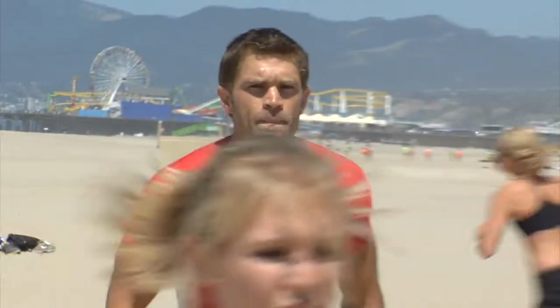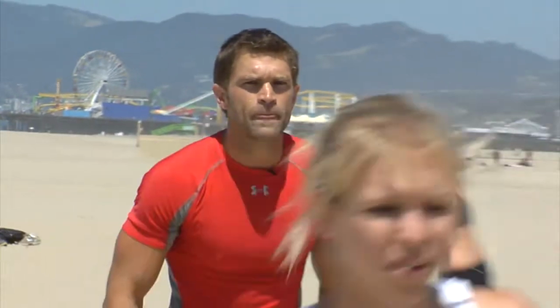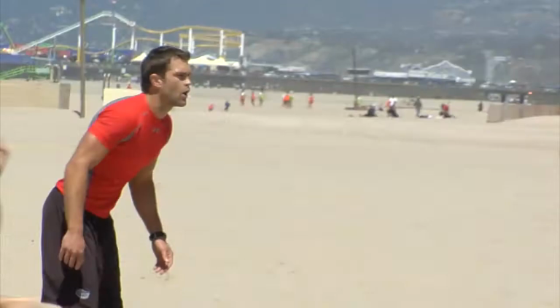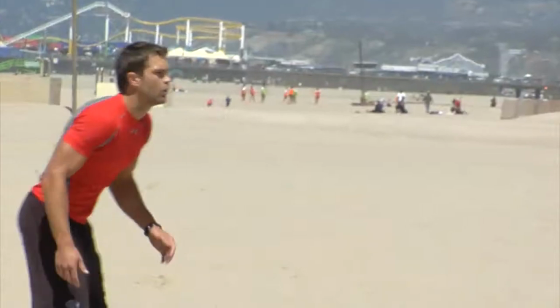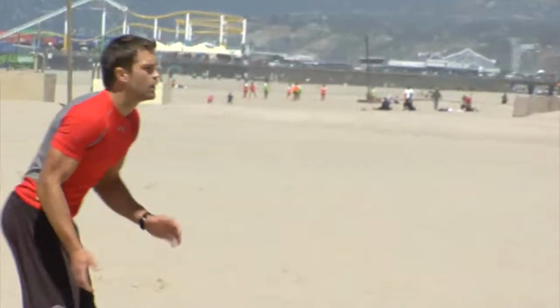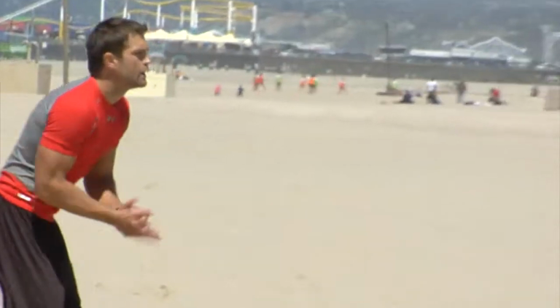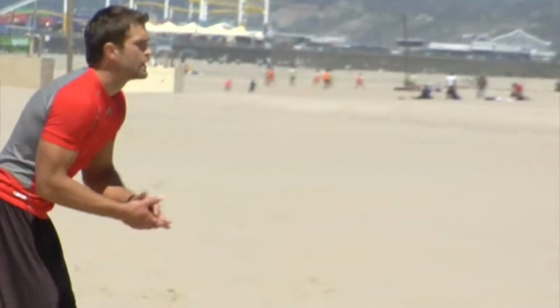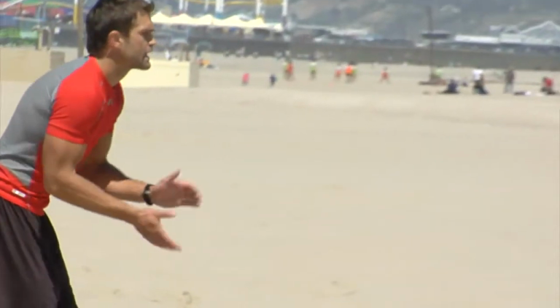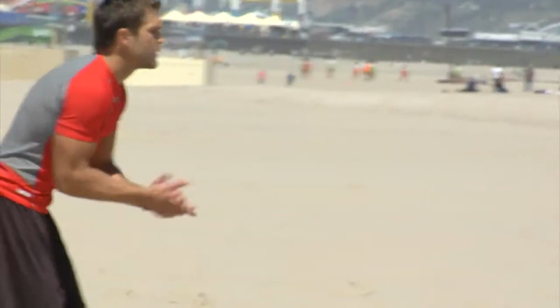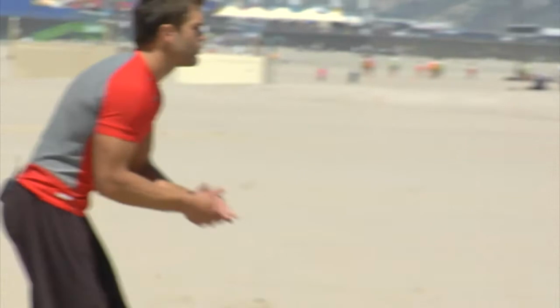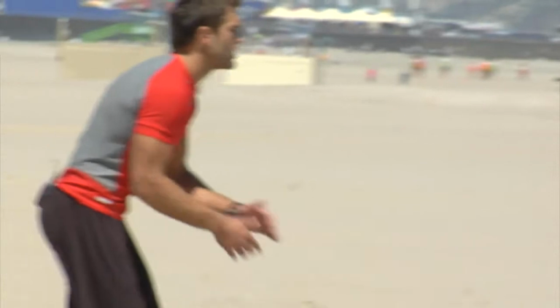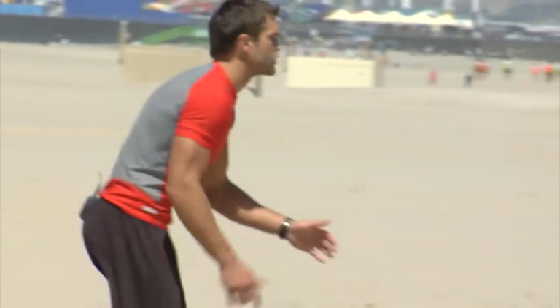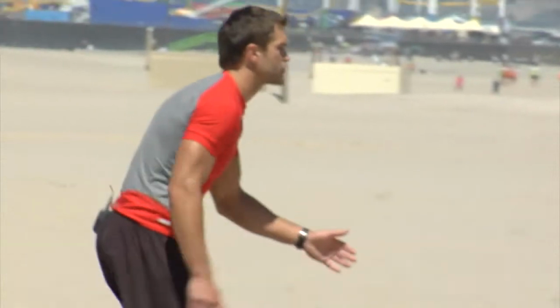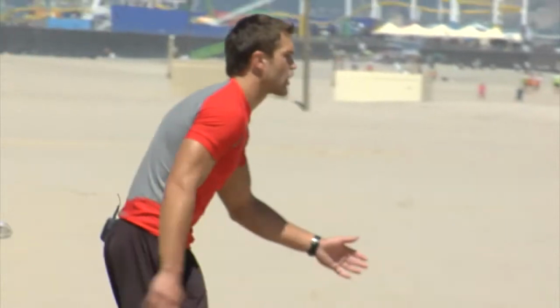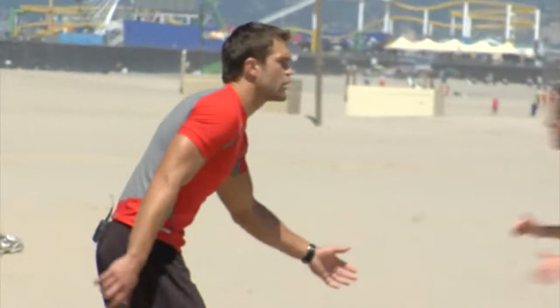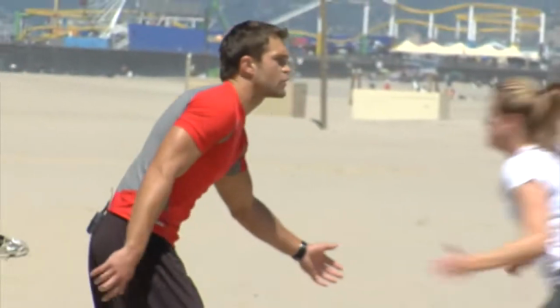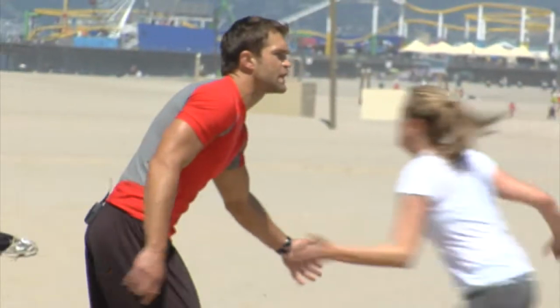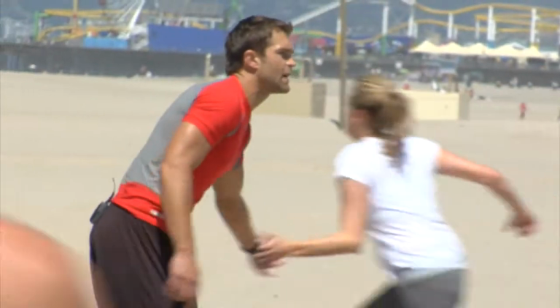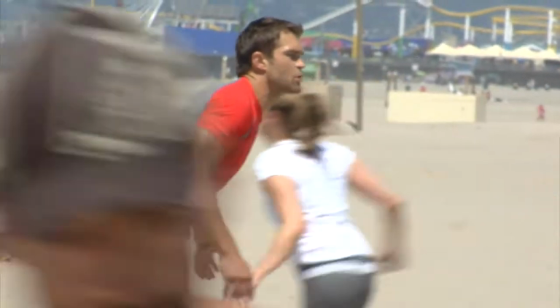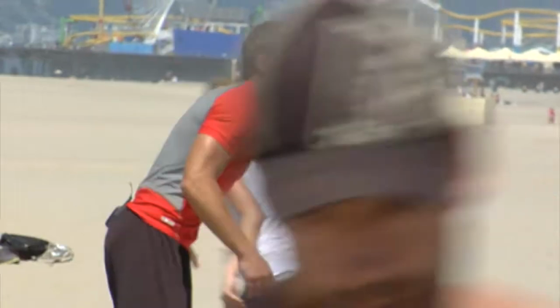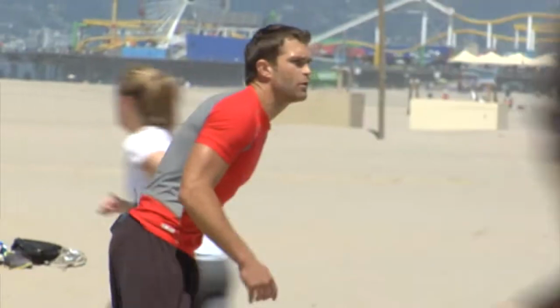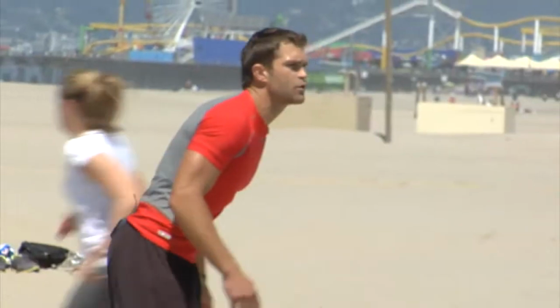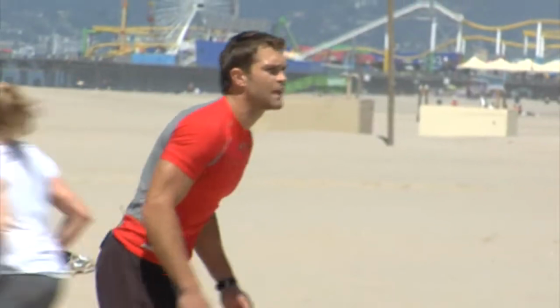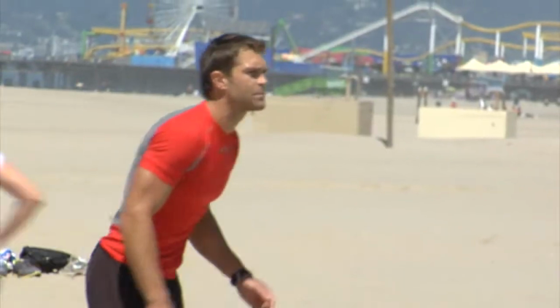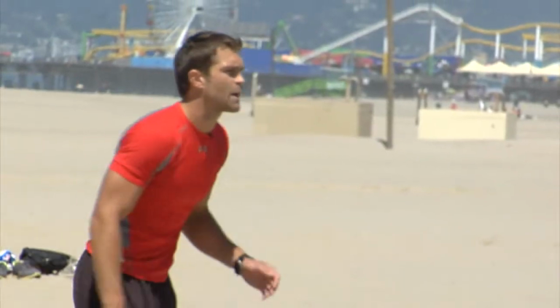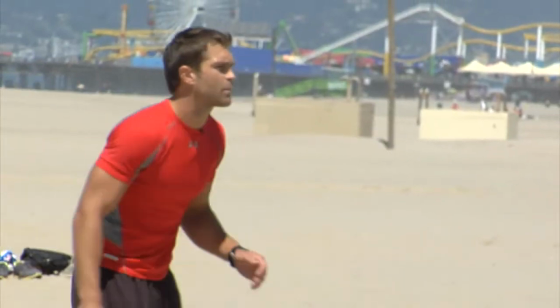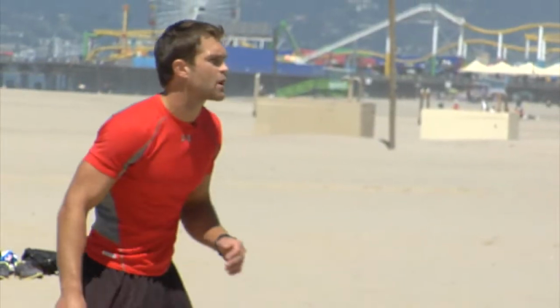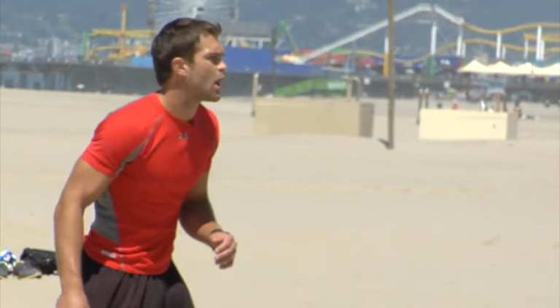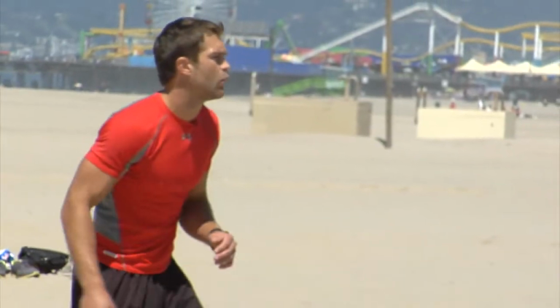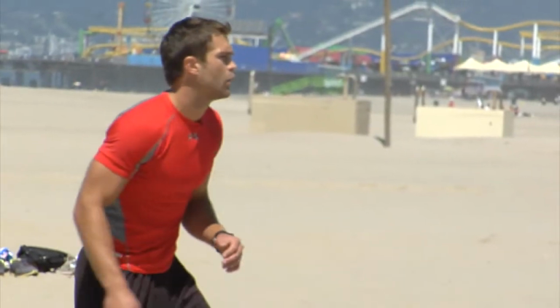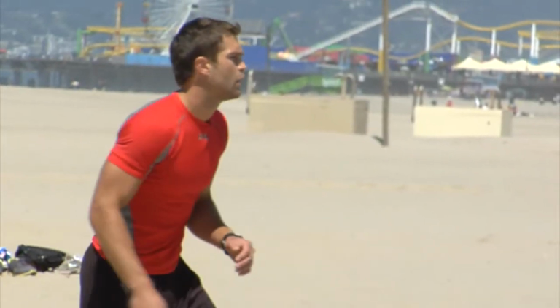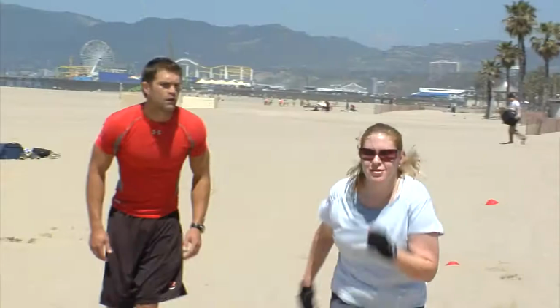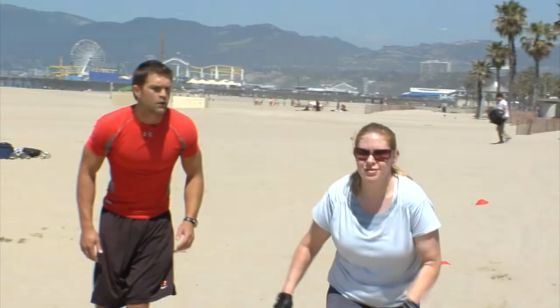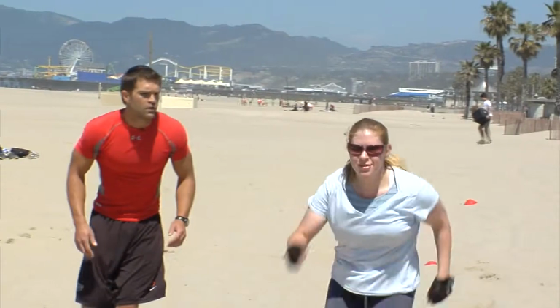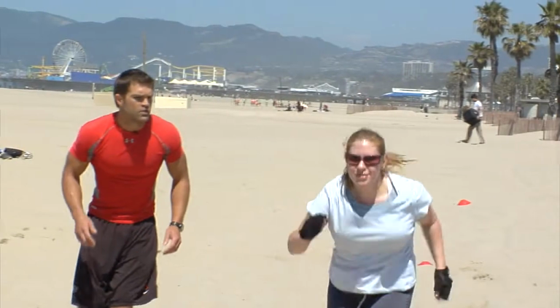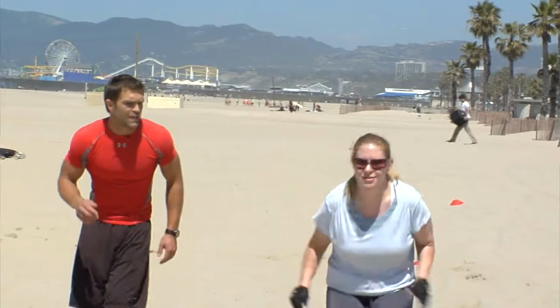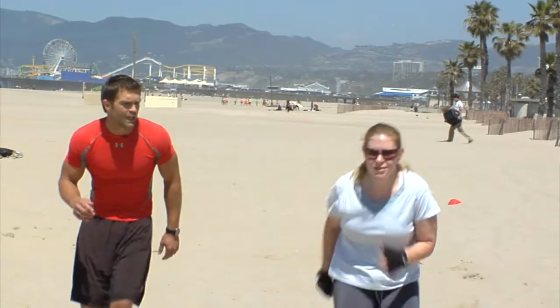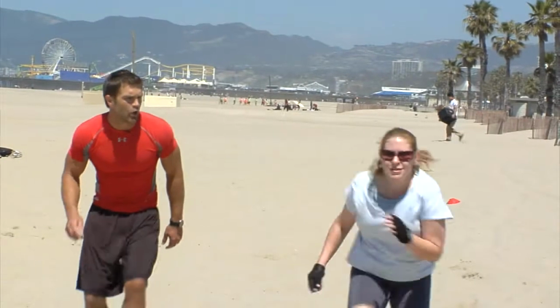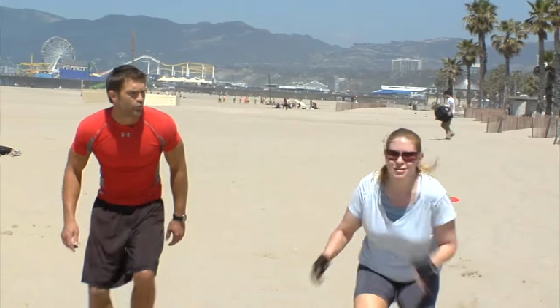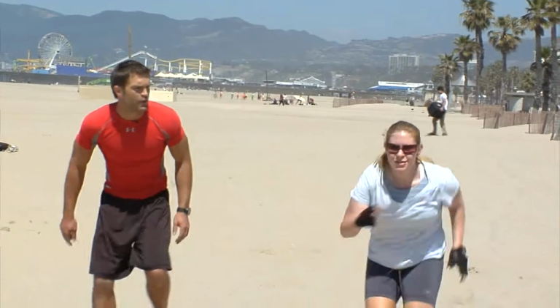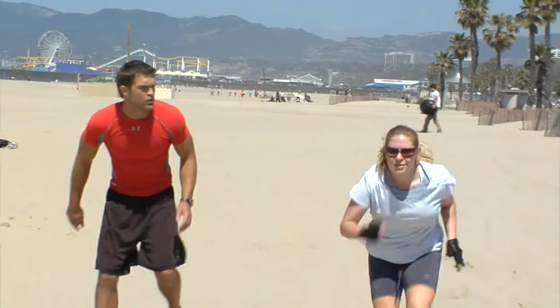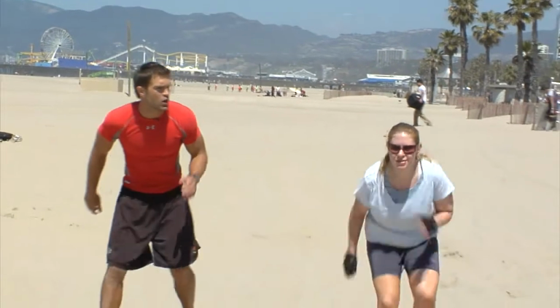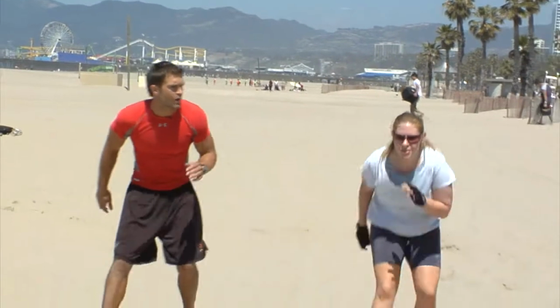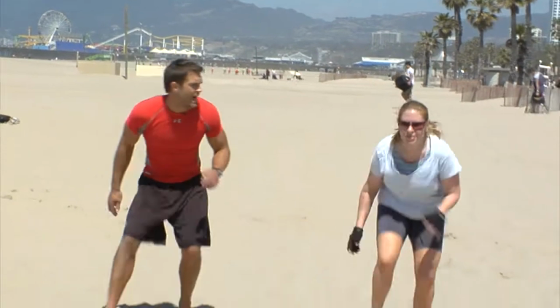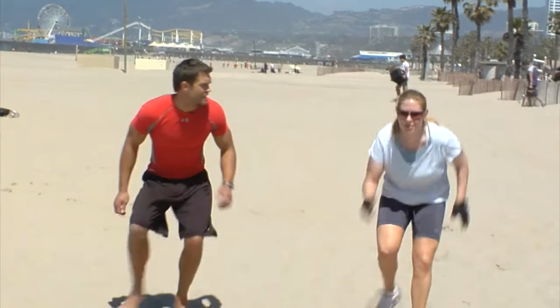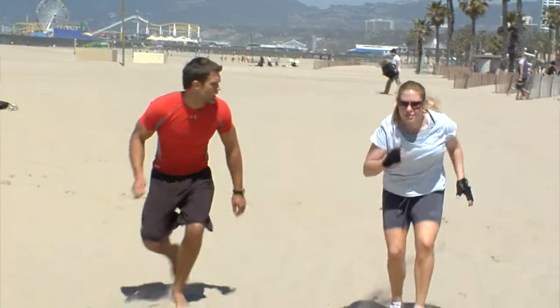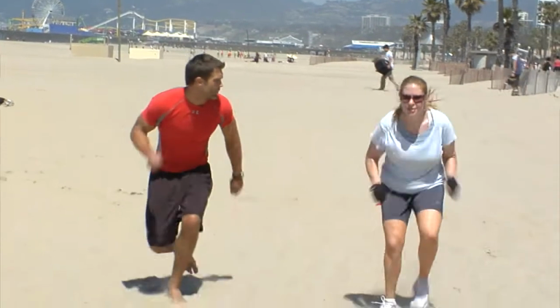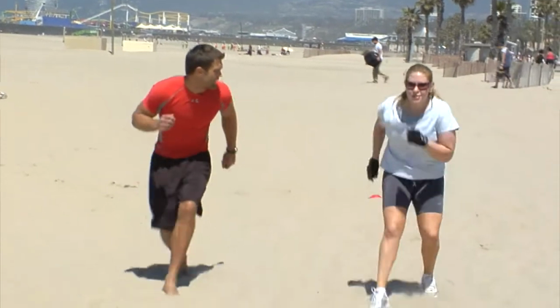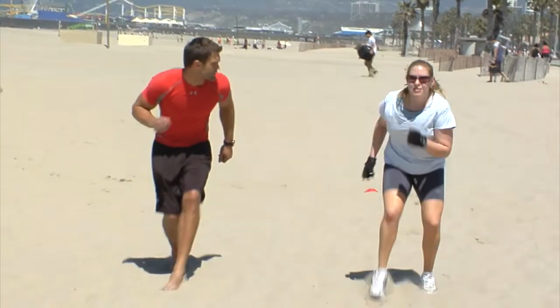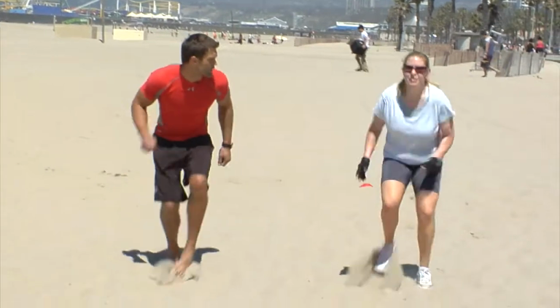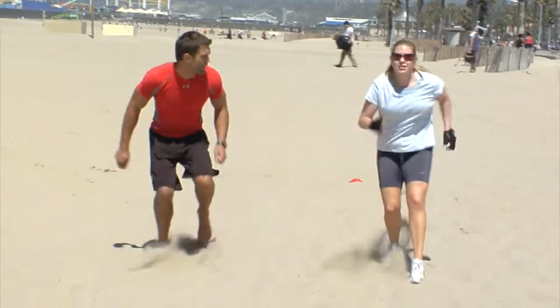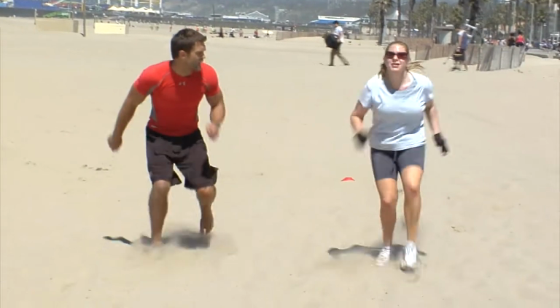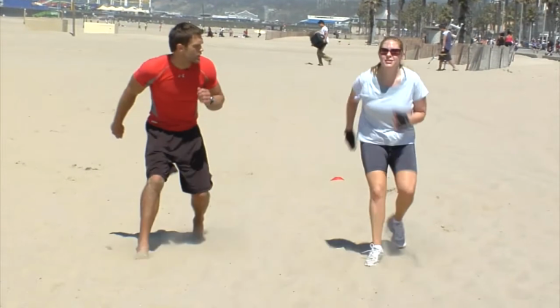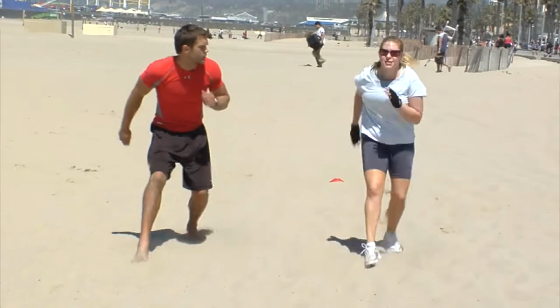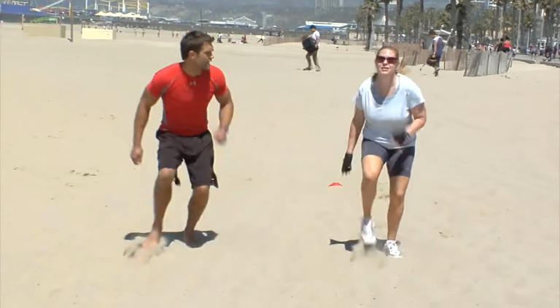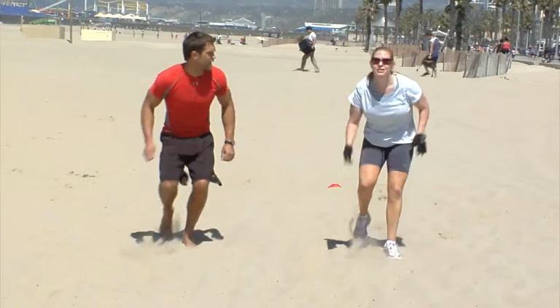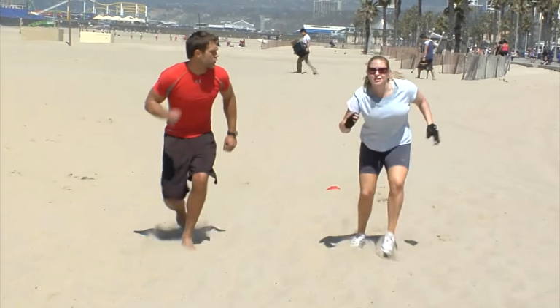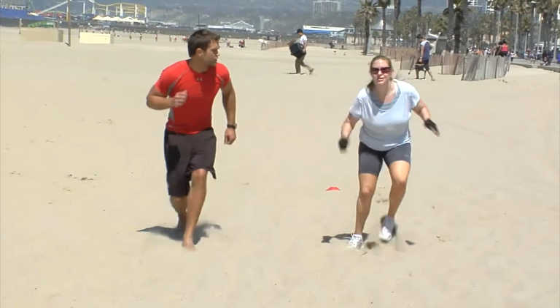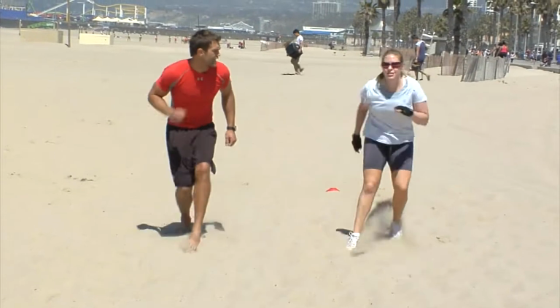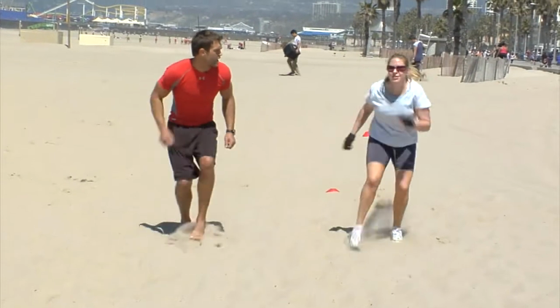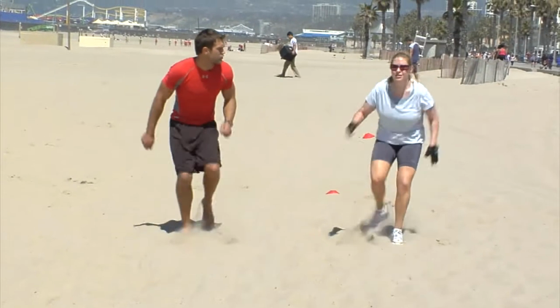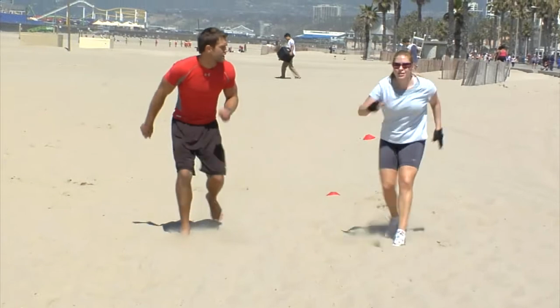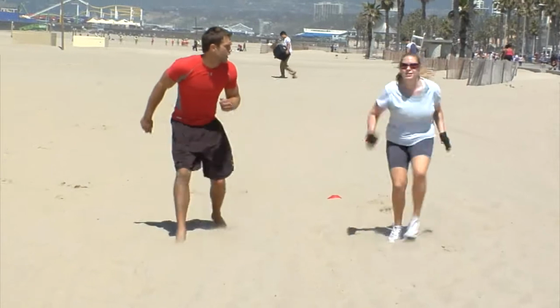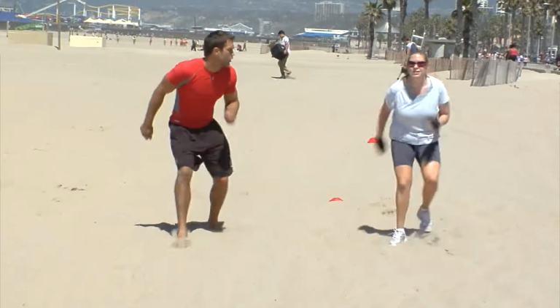Keep pushing, turn those hips, open those hips up and go! Stay low, finish strong, eyes up, eyes up, stay low, stay low, stay low!